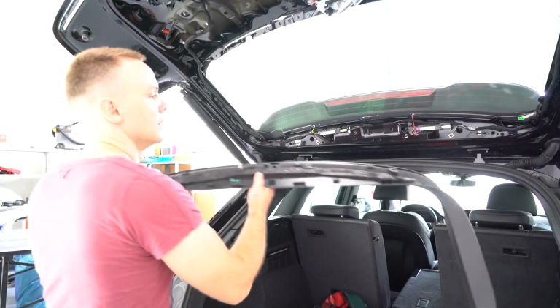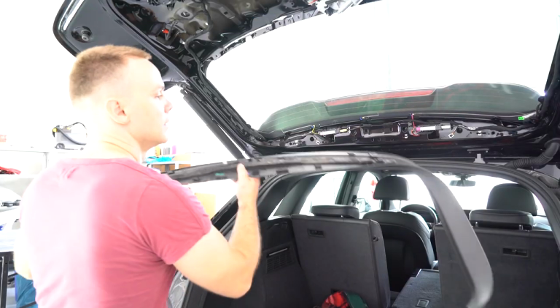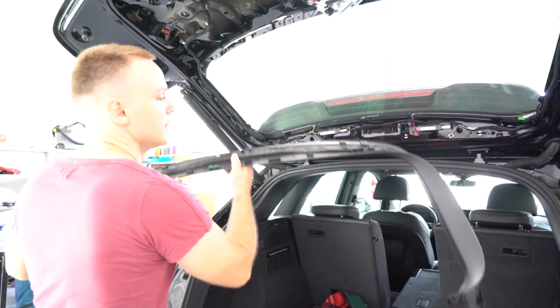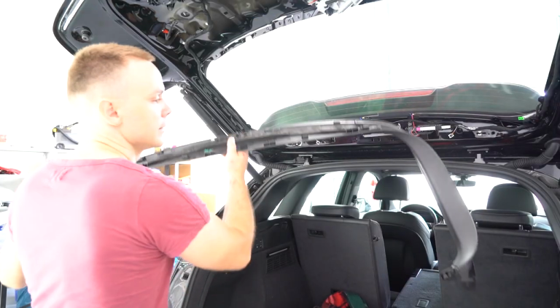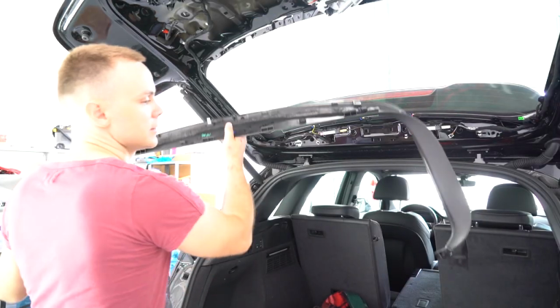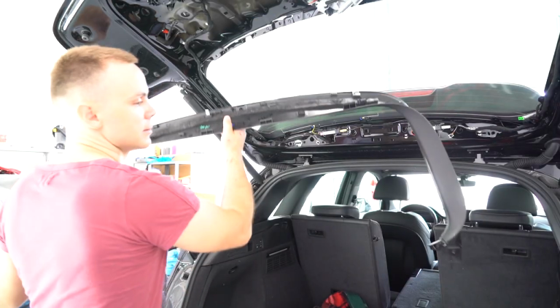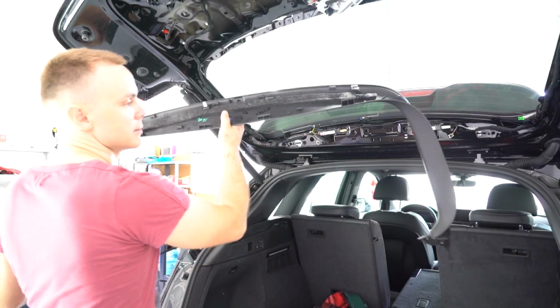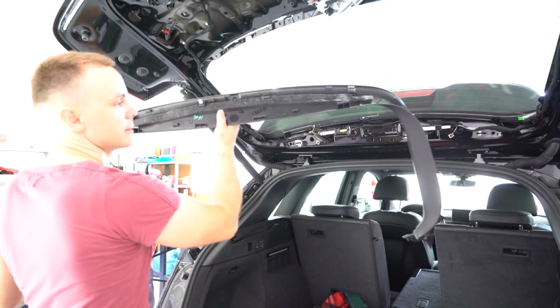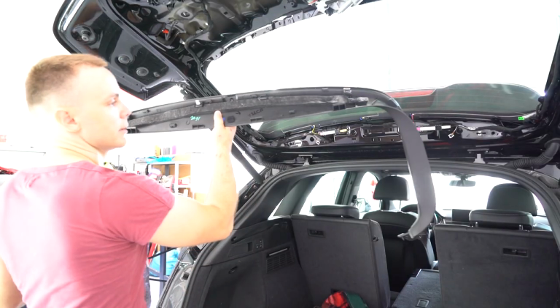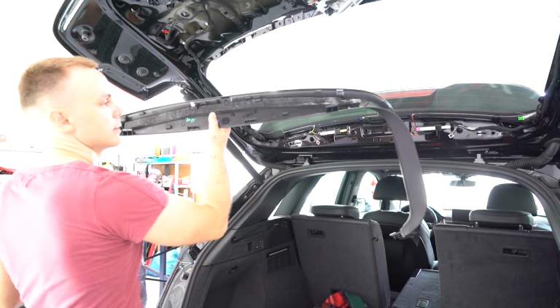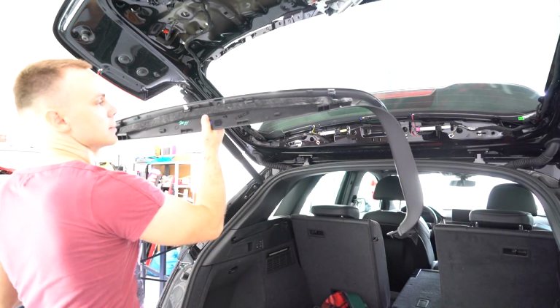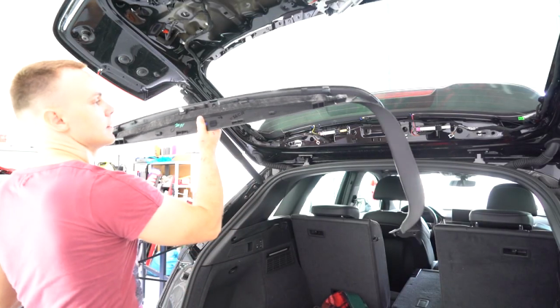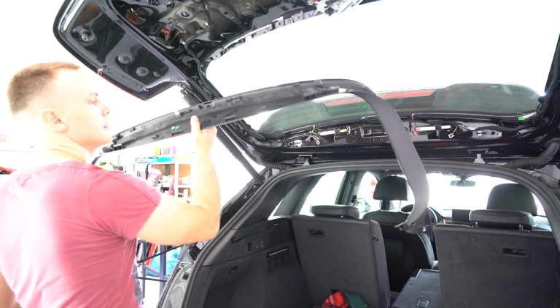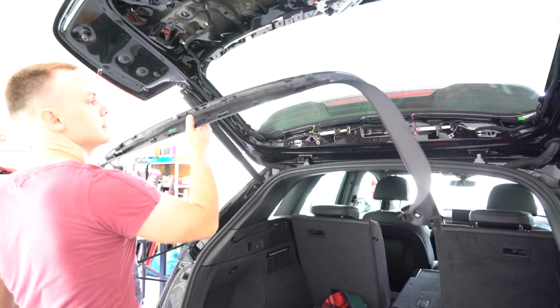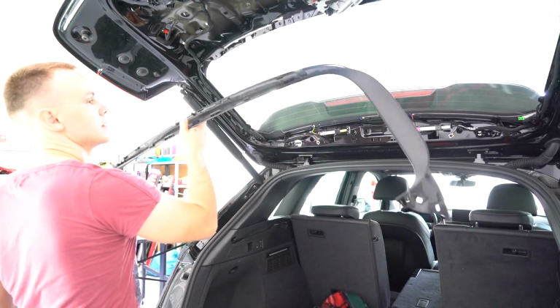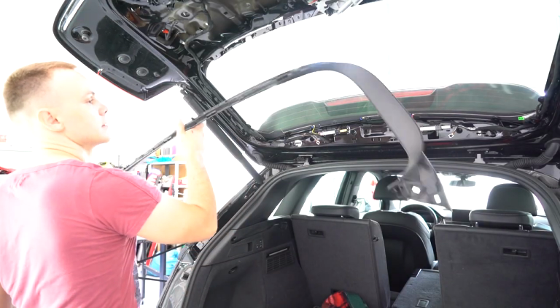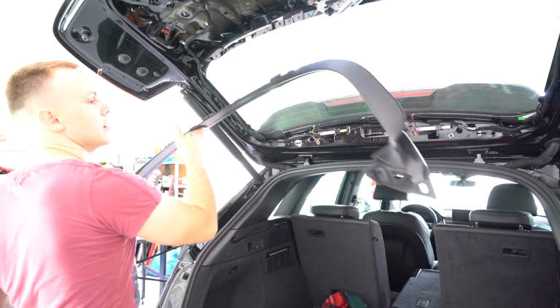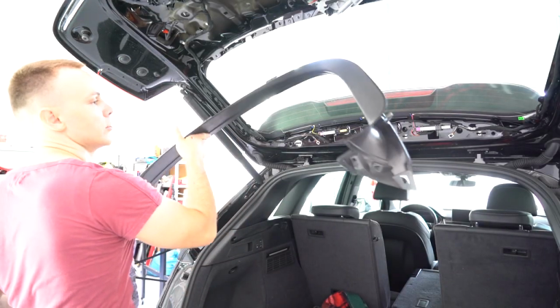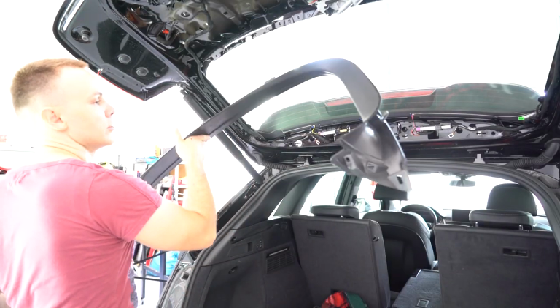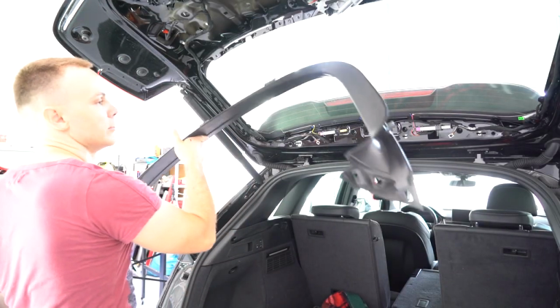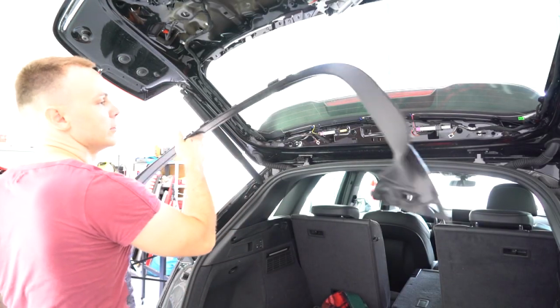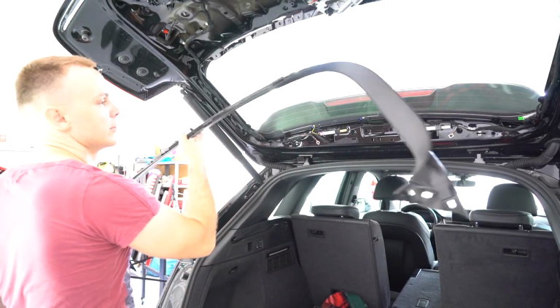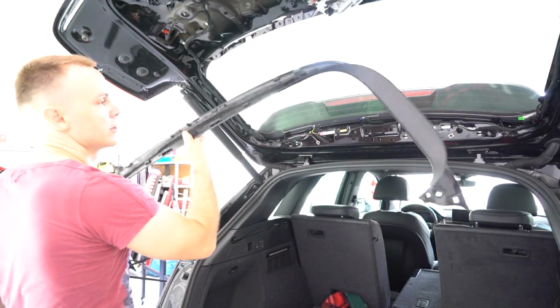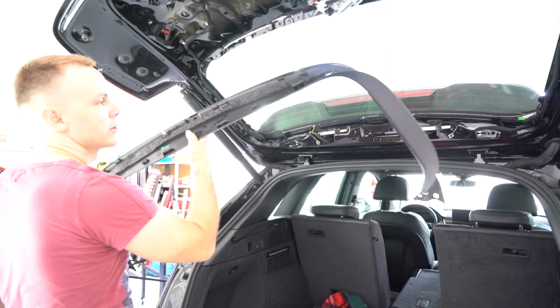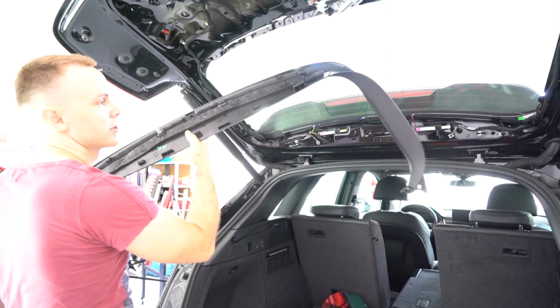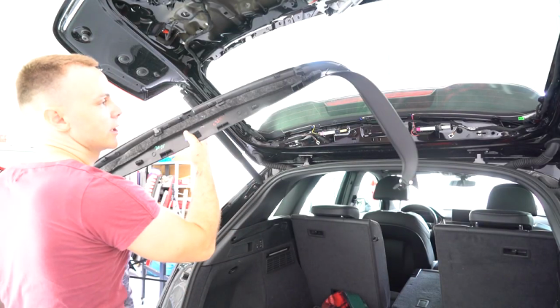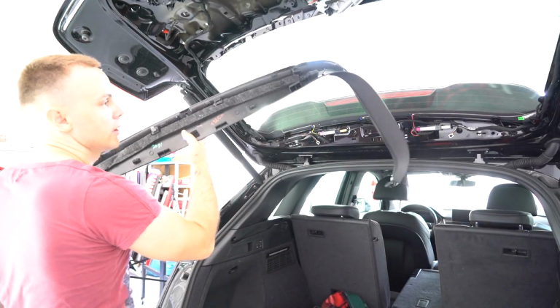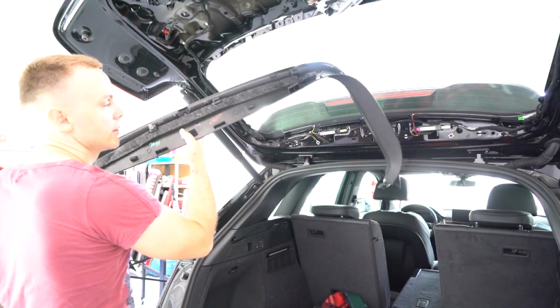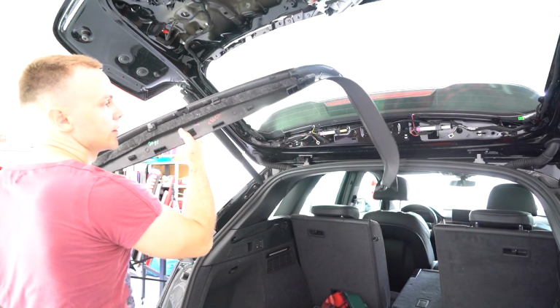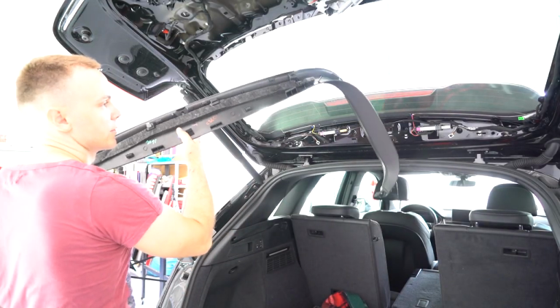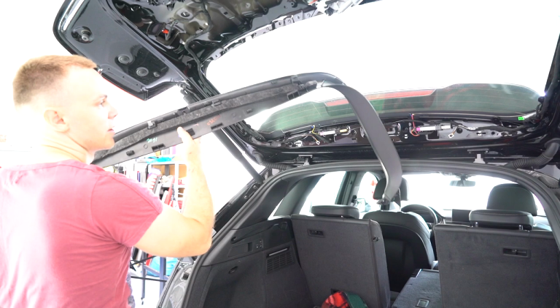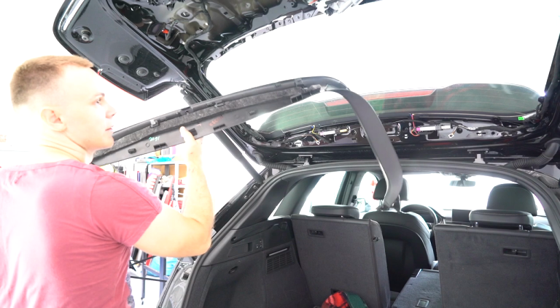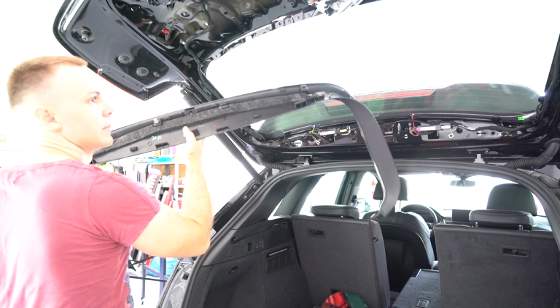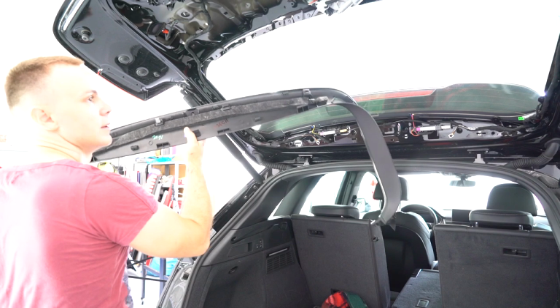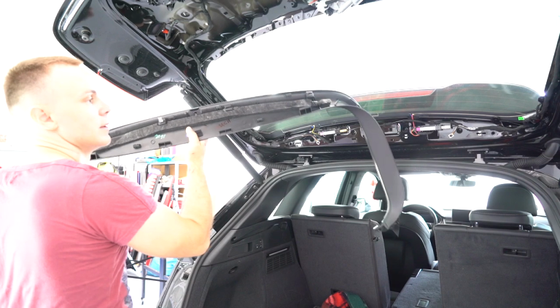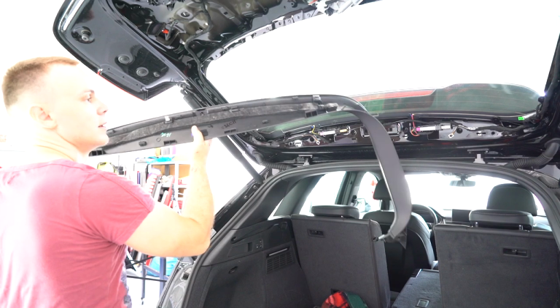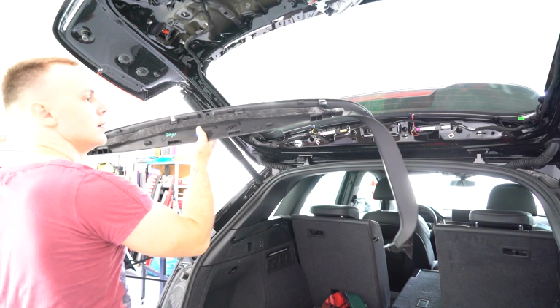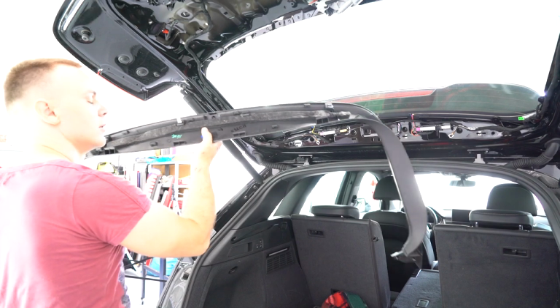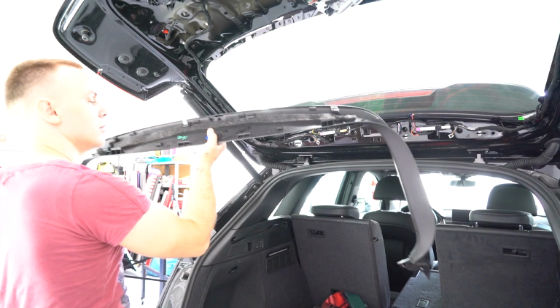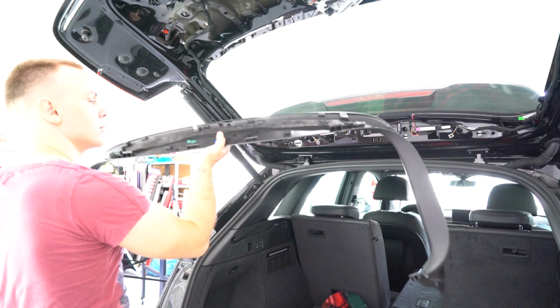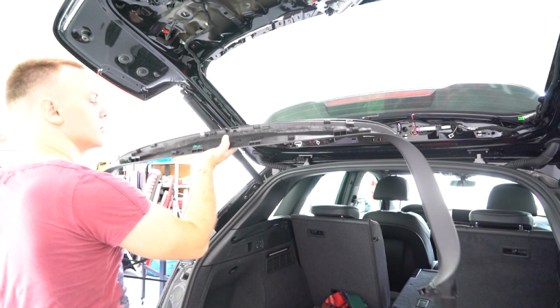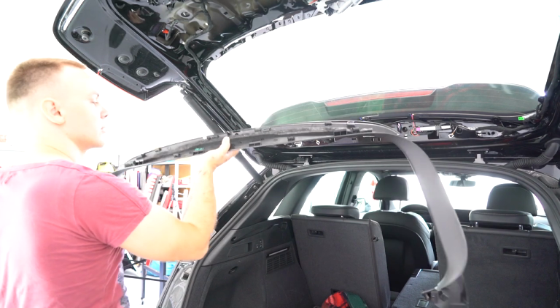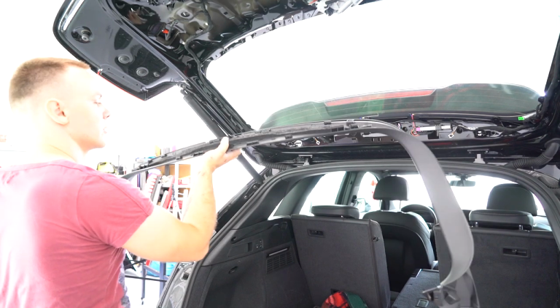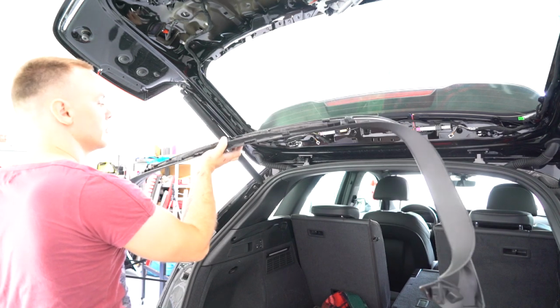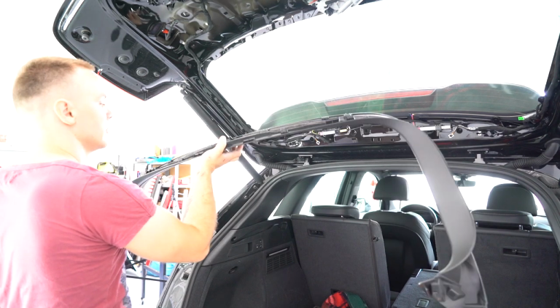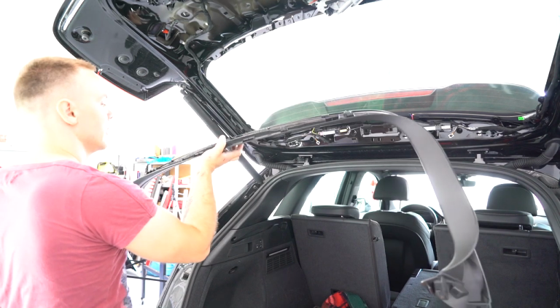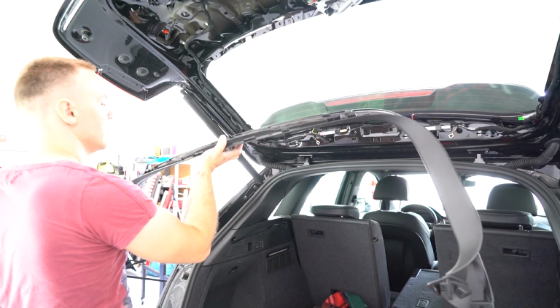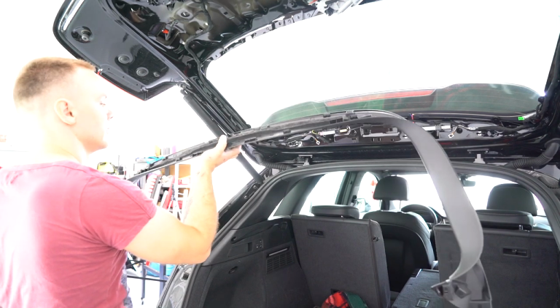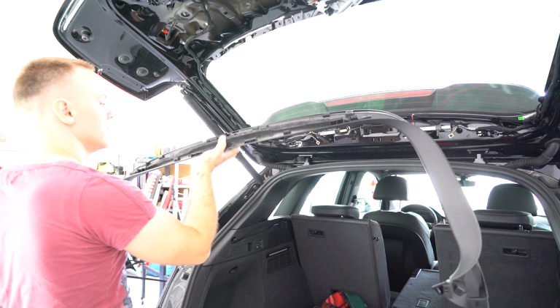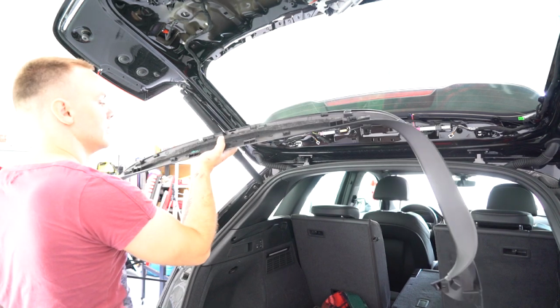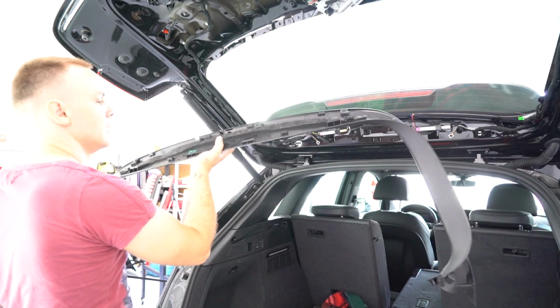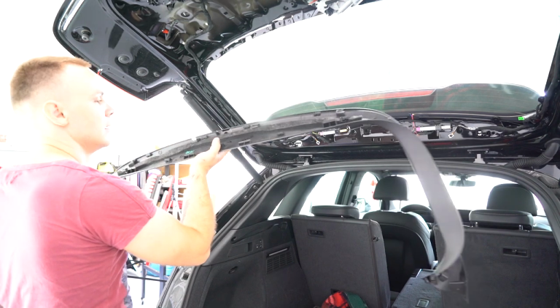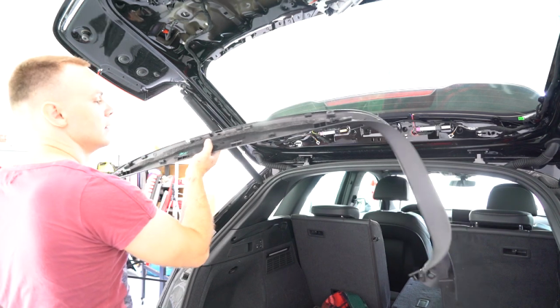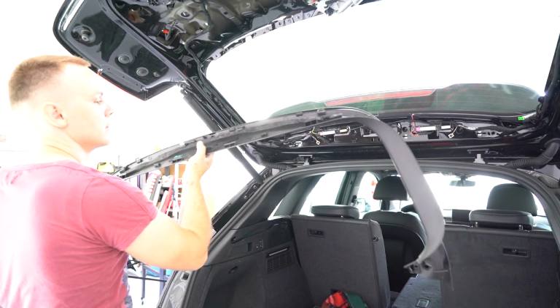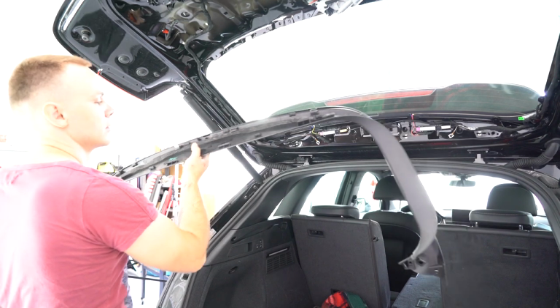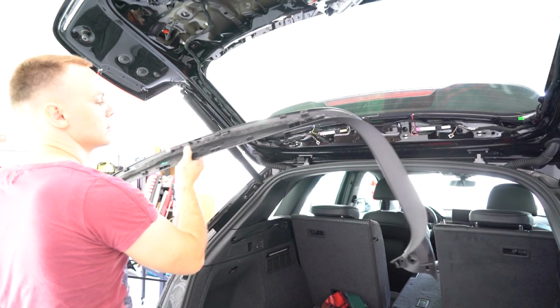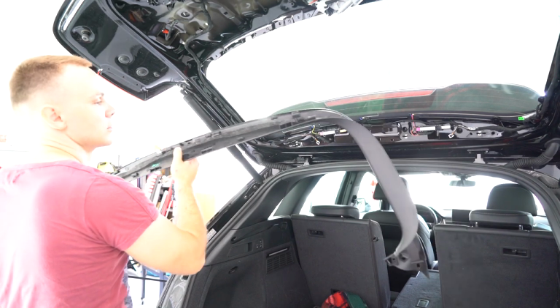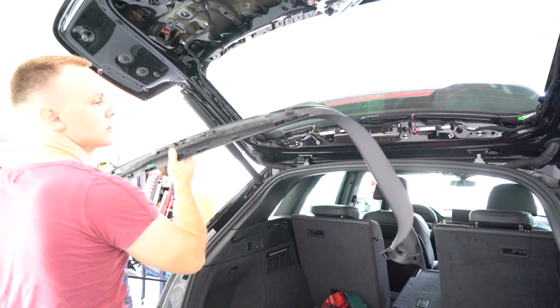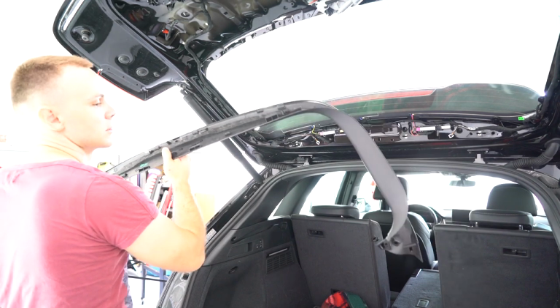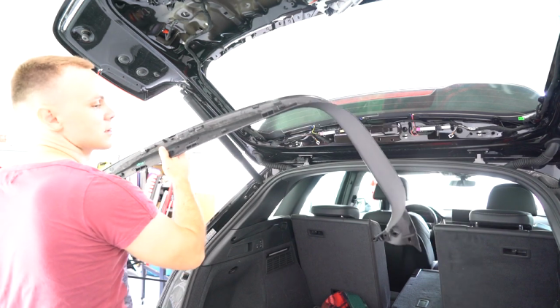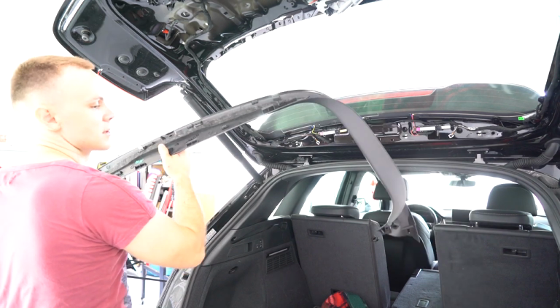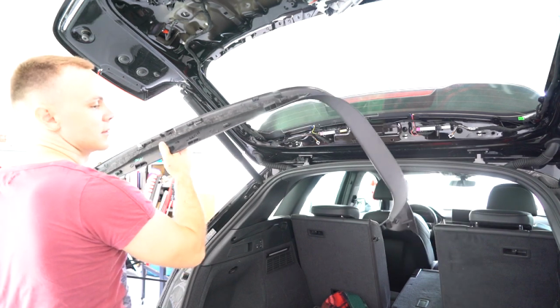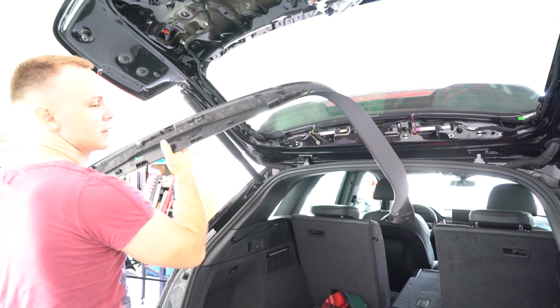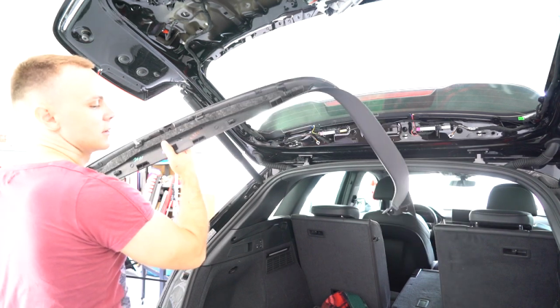And this is it guys. This is how you remove your tailgate trim on your Q5 from 2017.